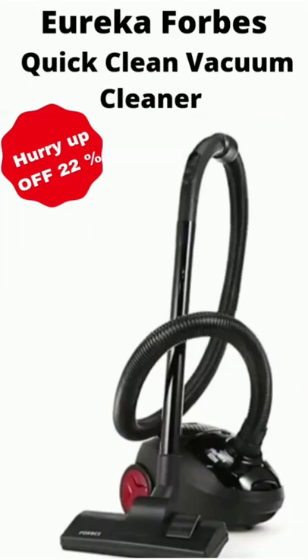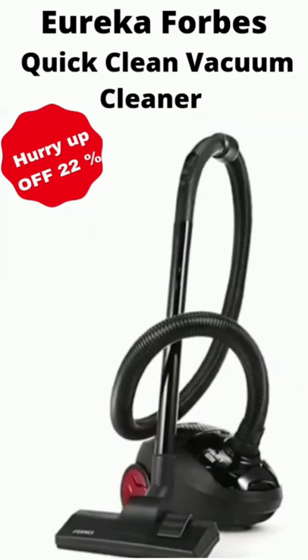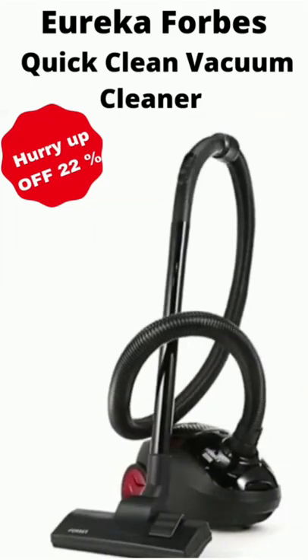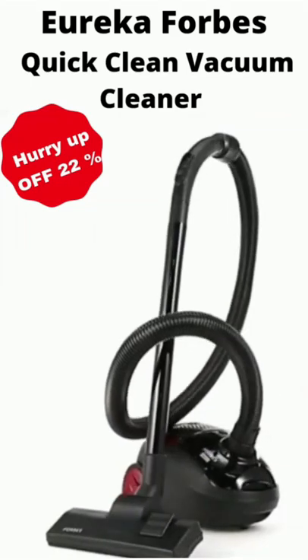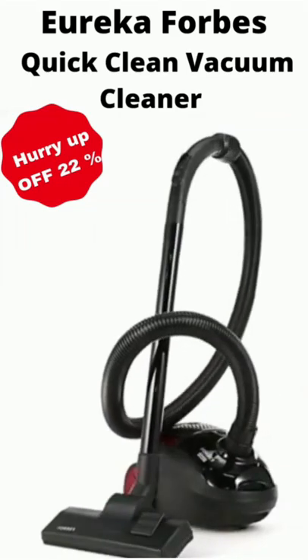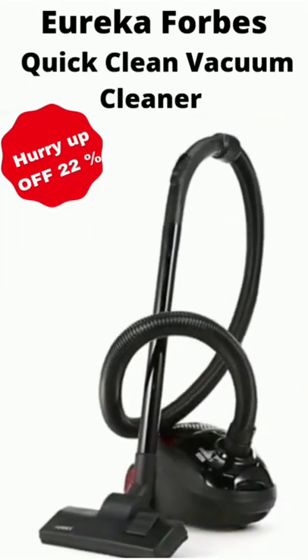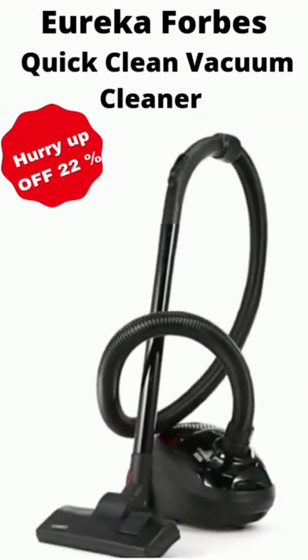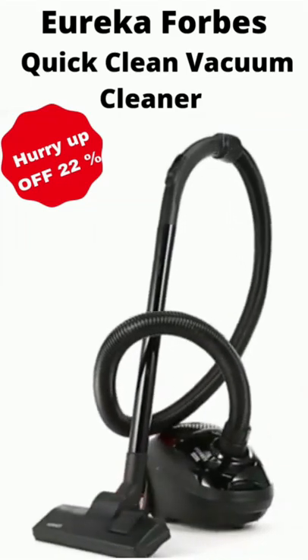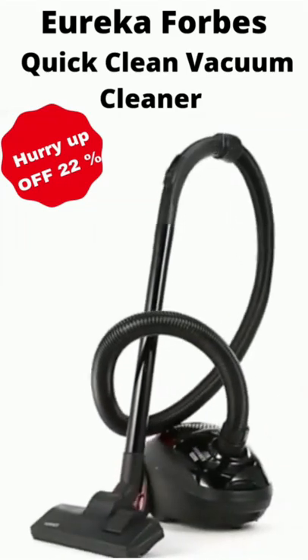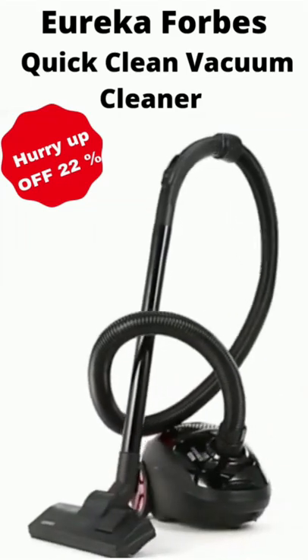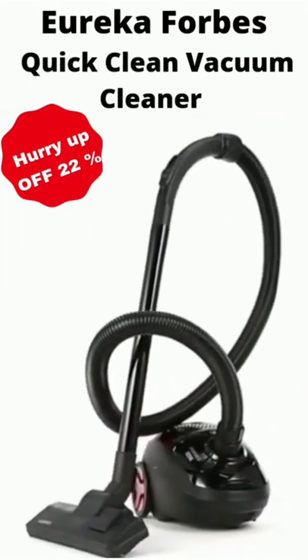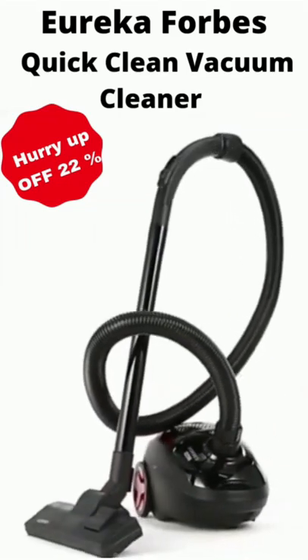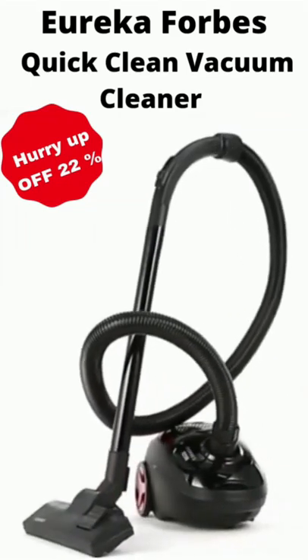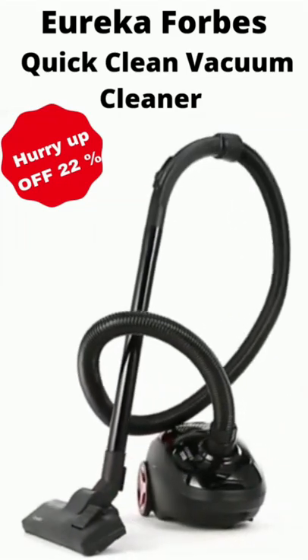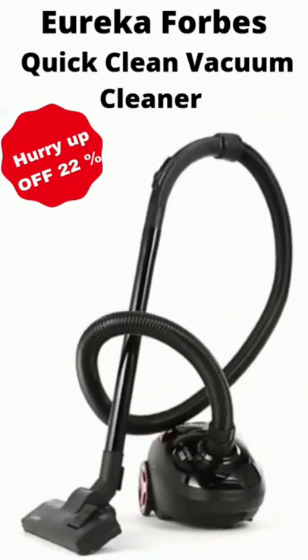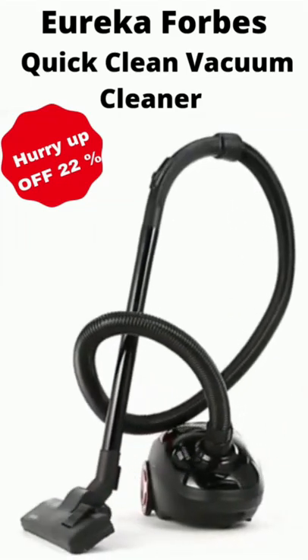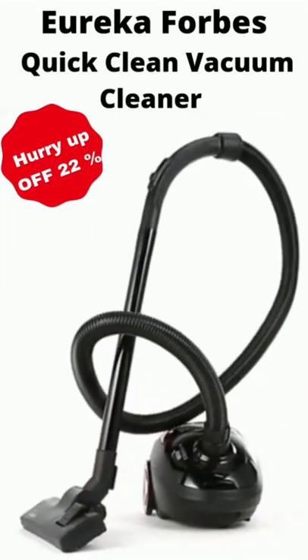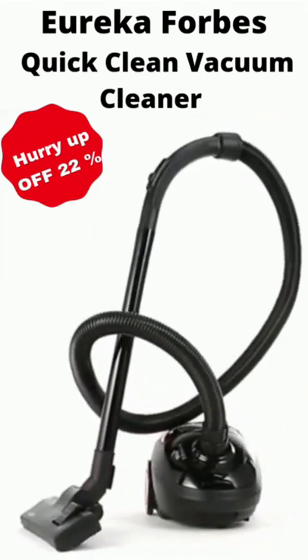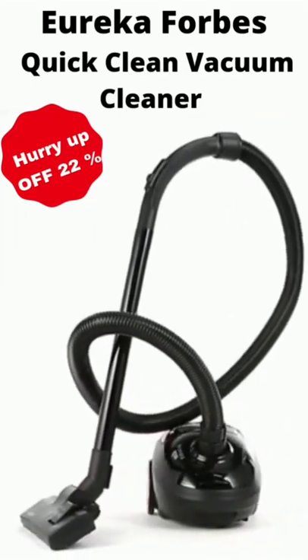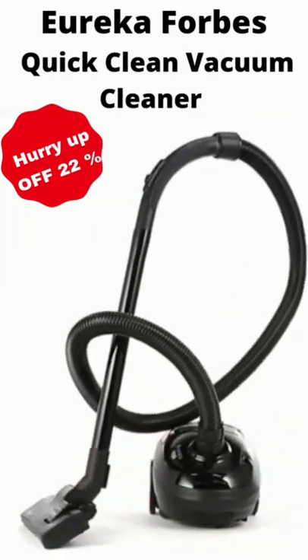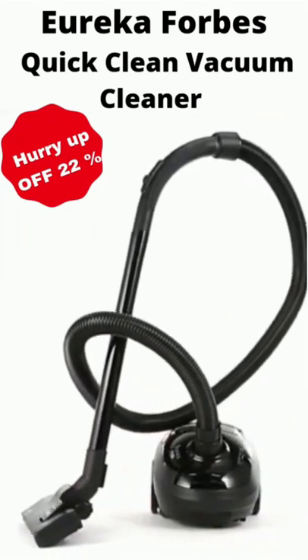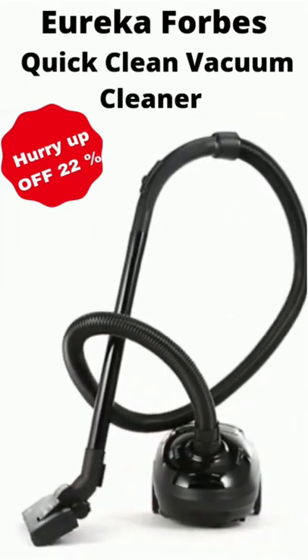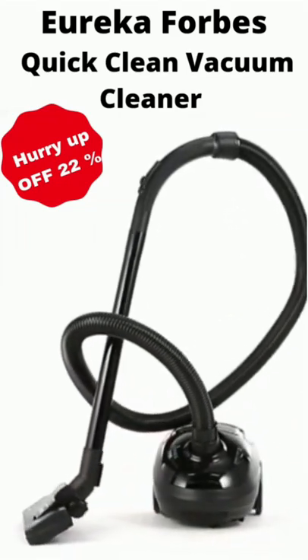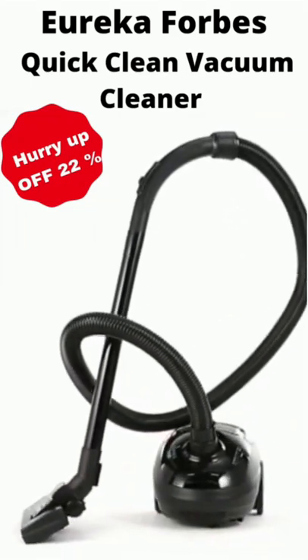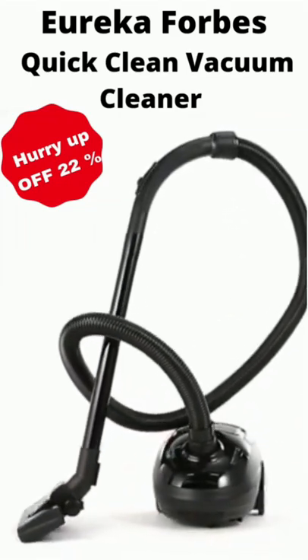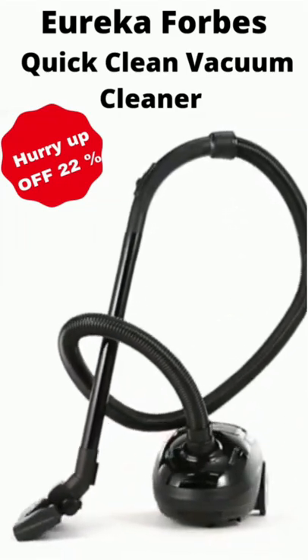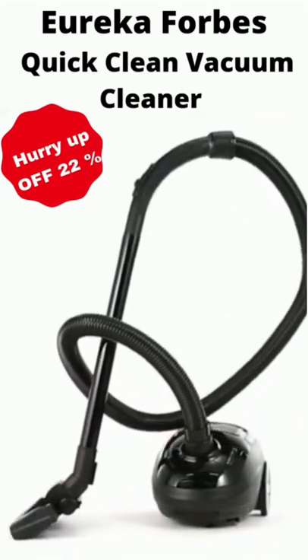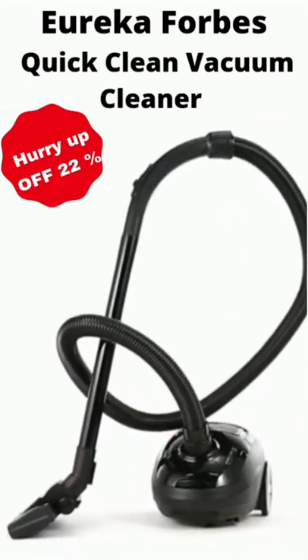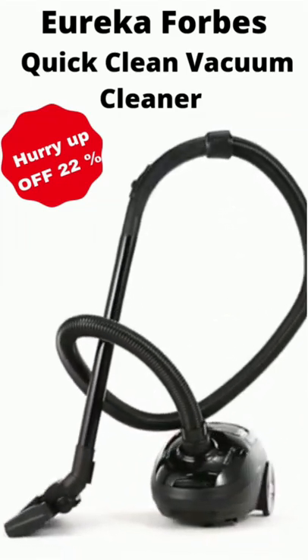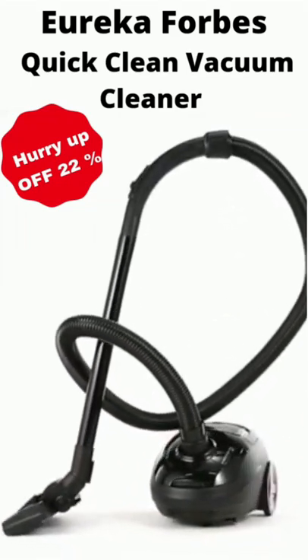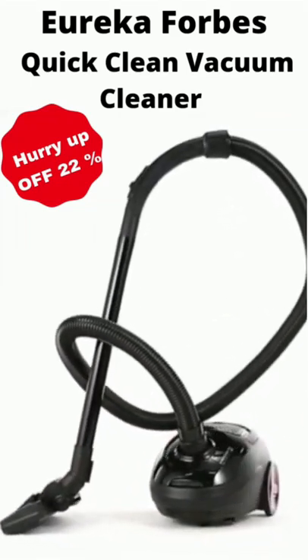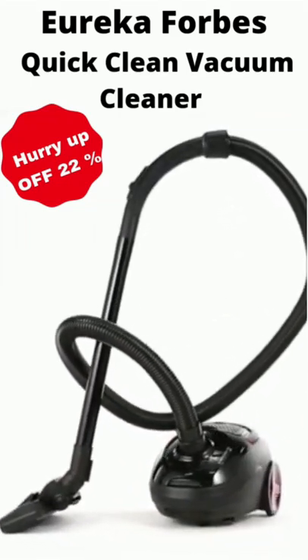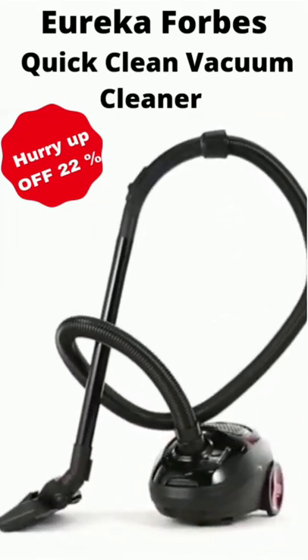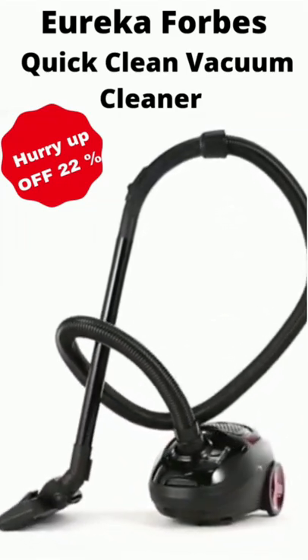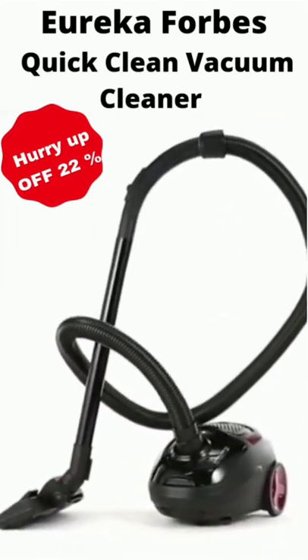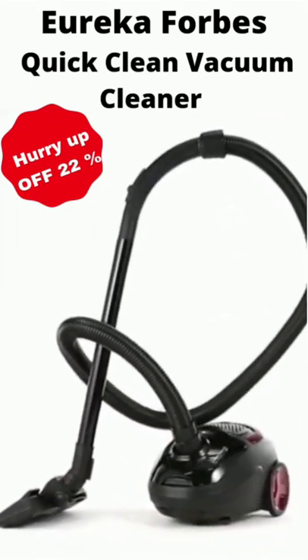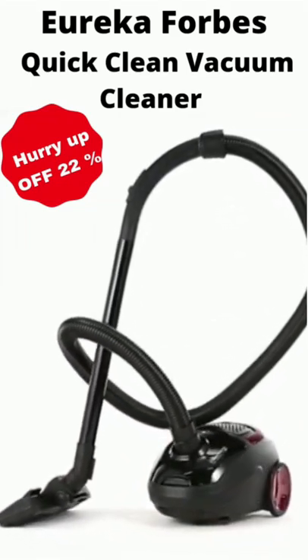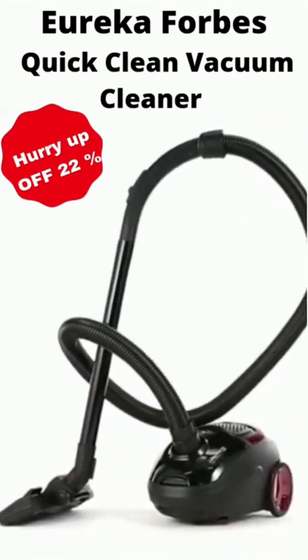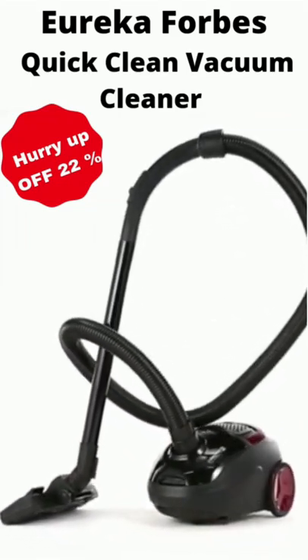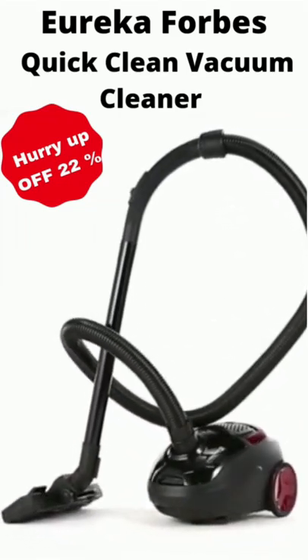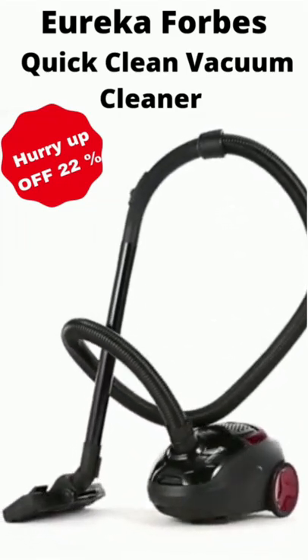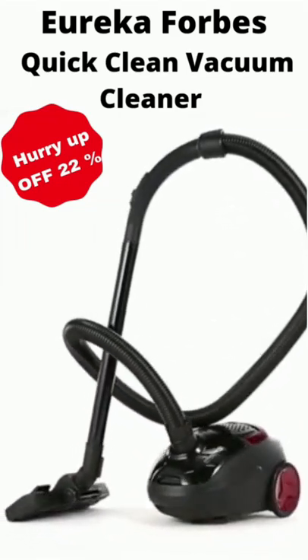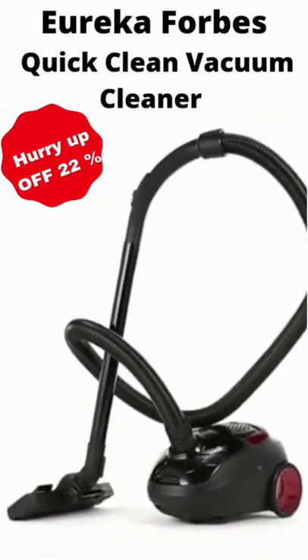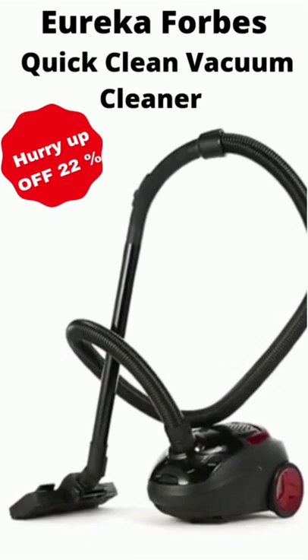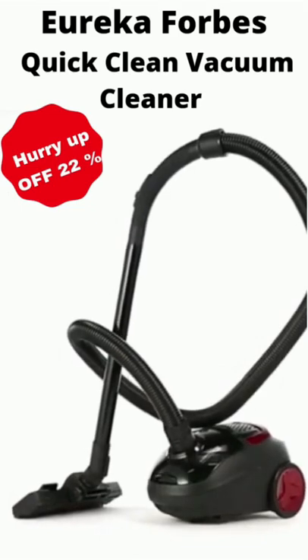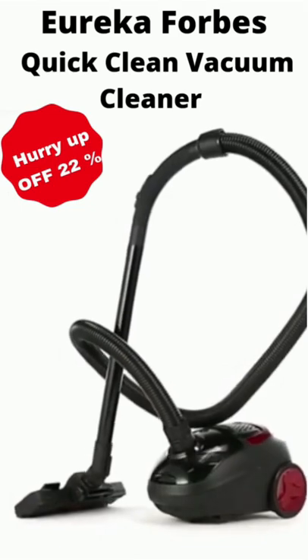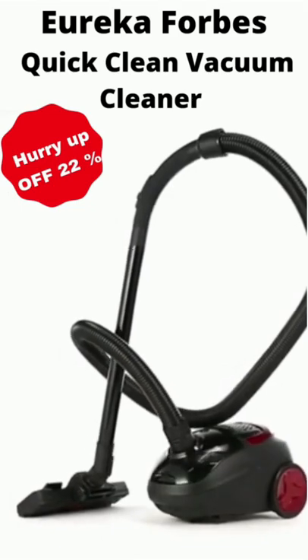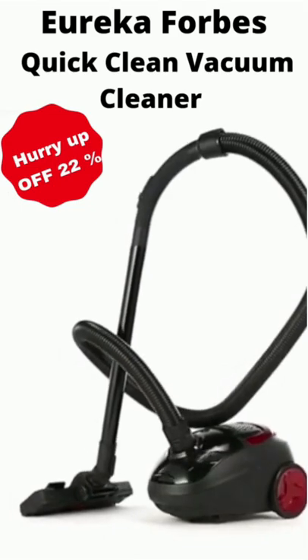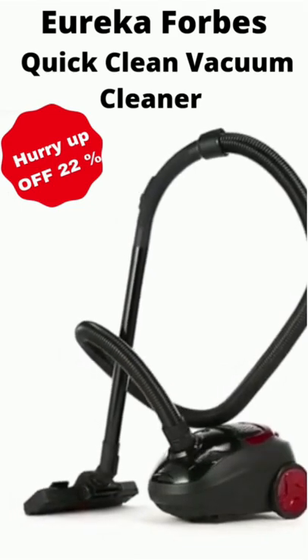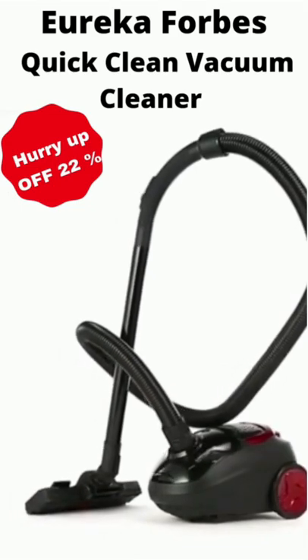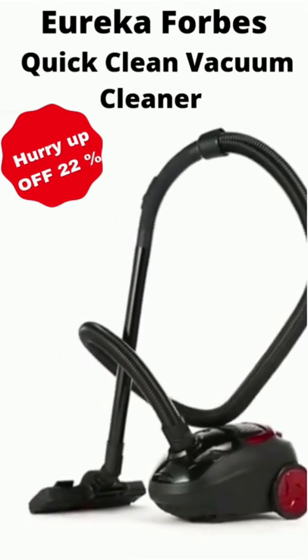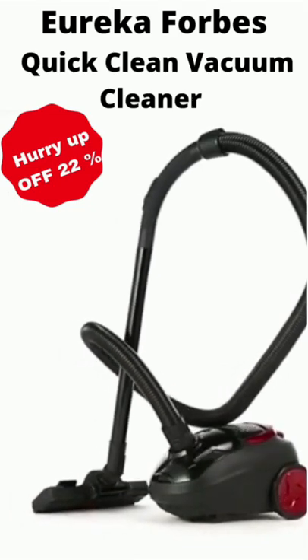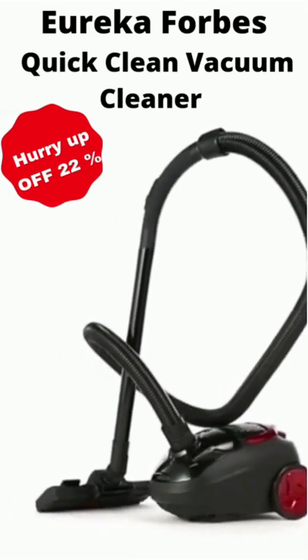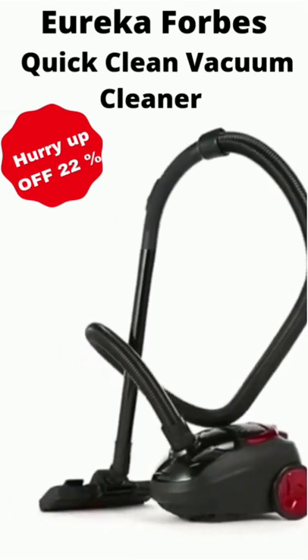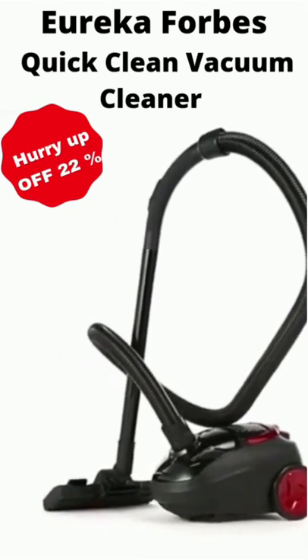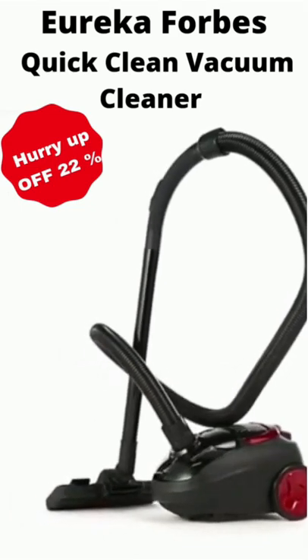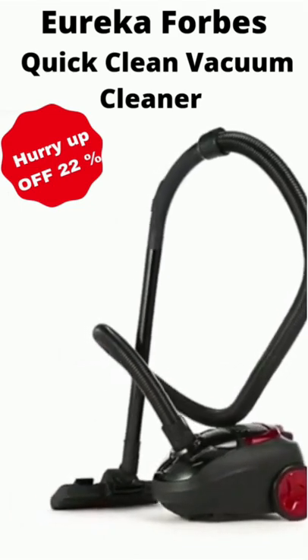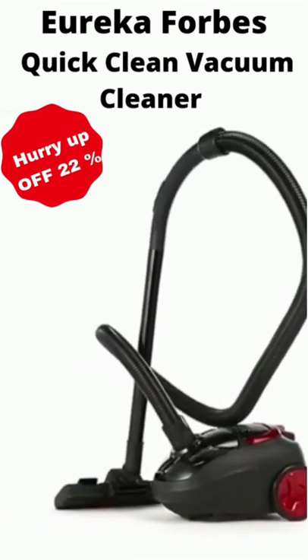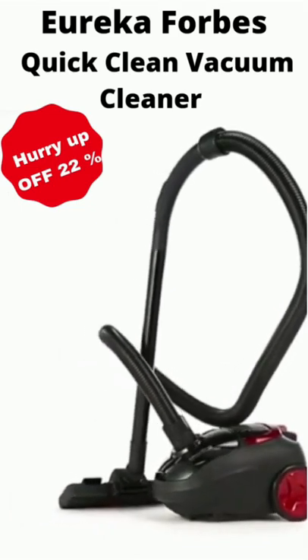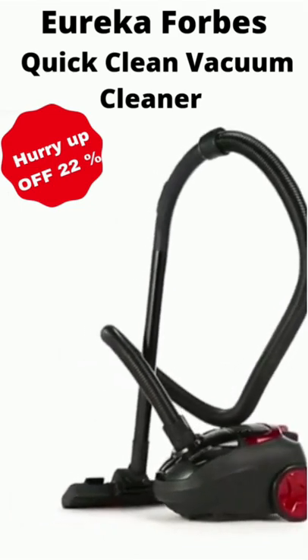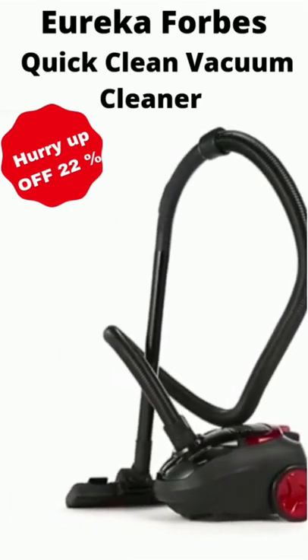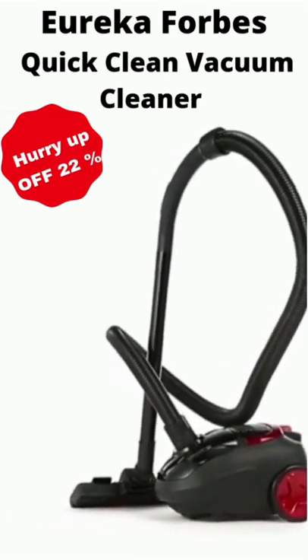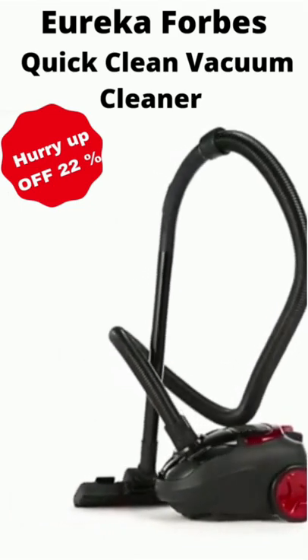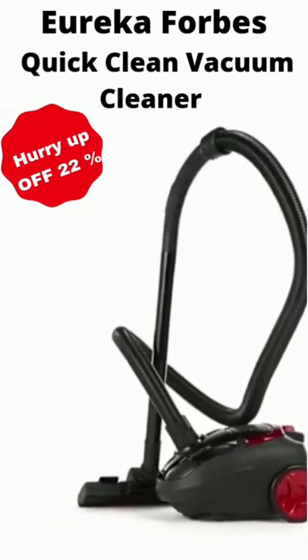Presenting the EurekaPhobes Portable and Compact Trendy Zip Vacuum Cleaner. The EurekaPhobes Vacuum Cleaner comes with a 1000W motor for powerful suction that removes deep embedded dust and dirt and provides deep clean.